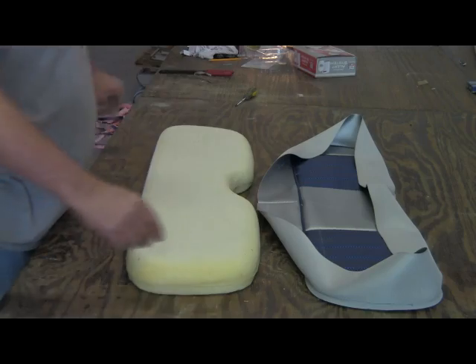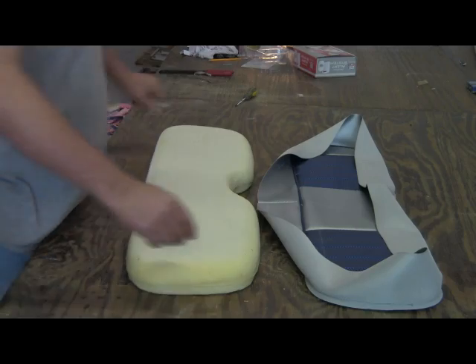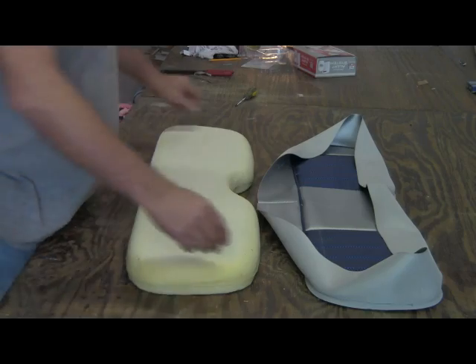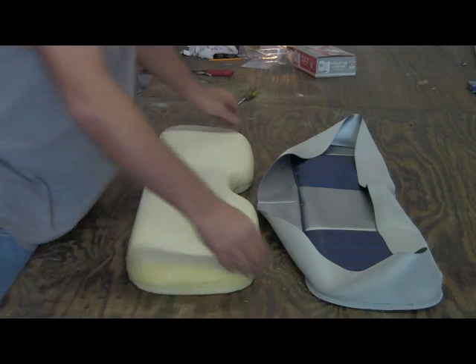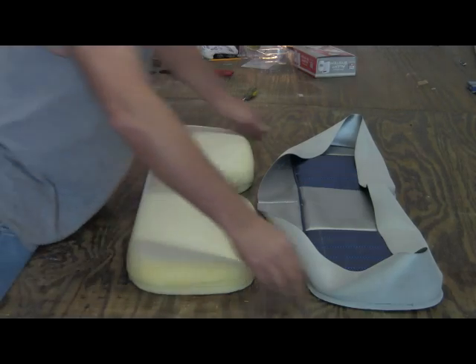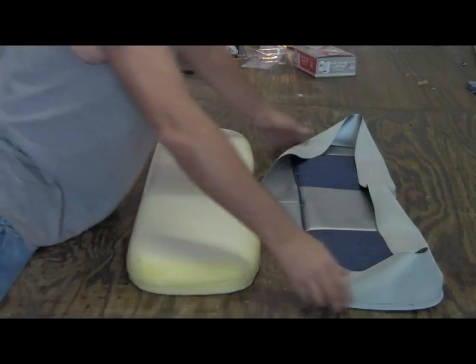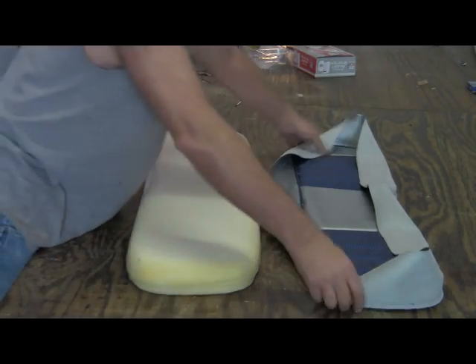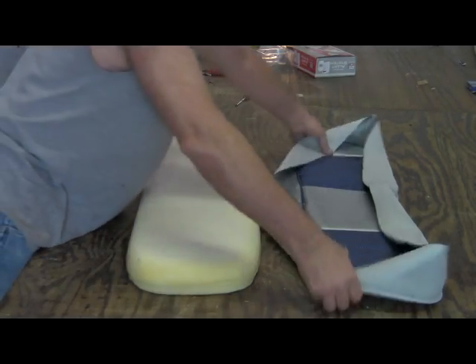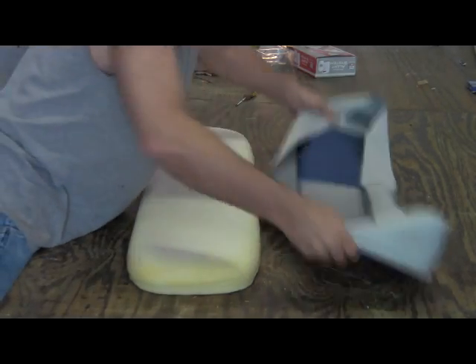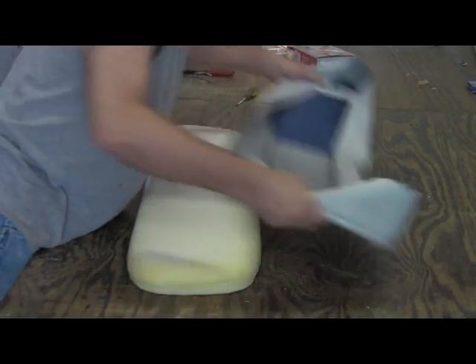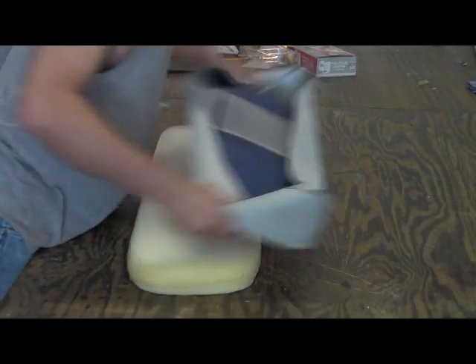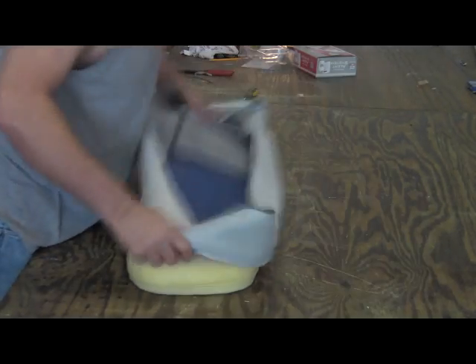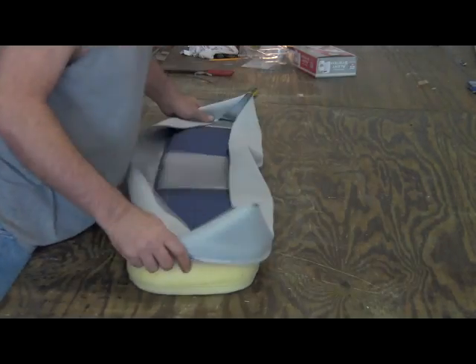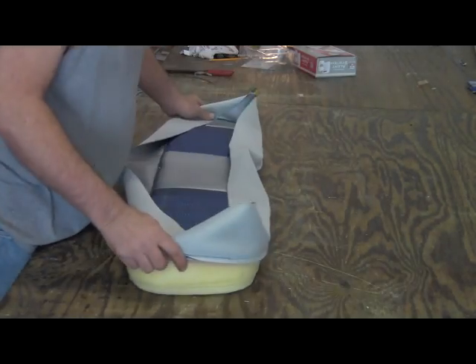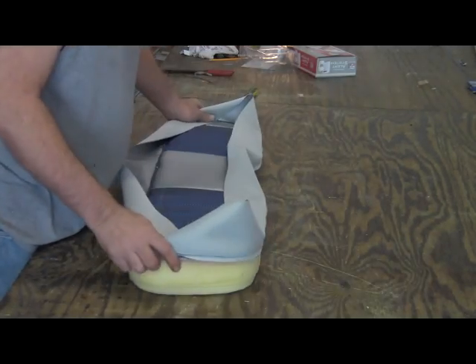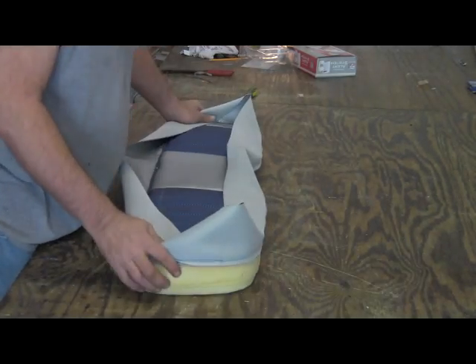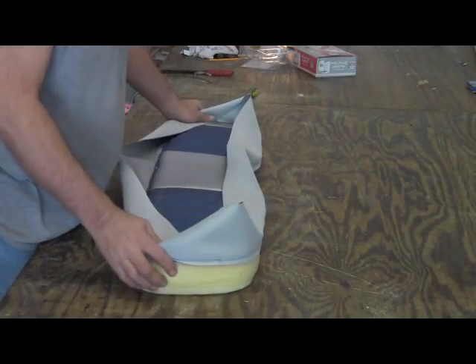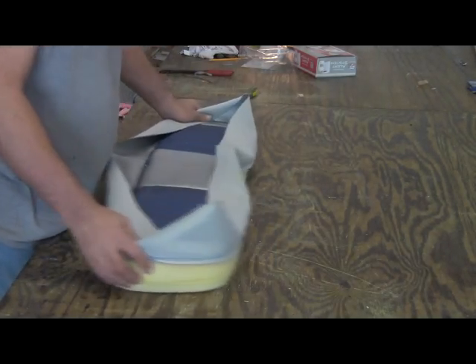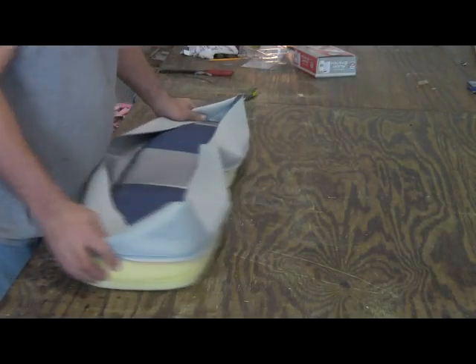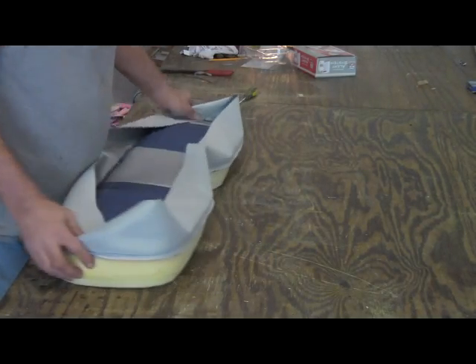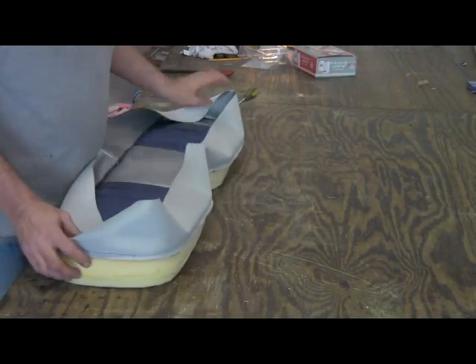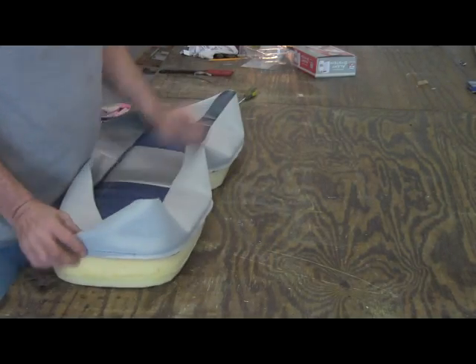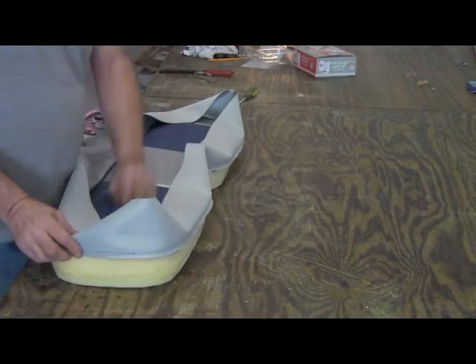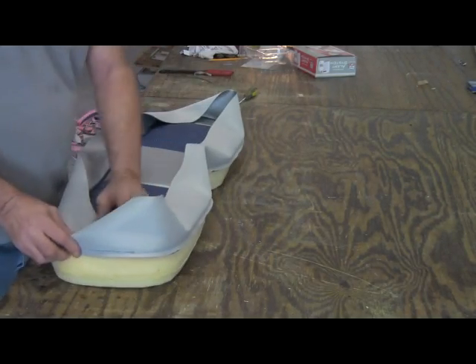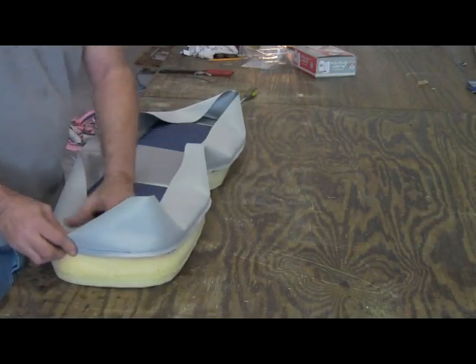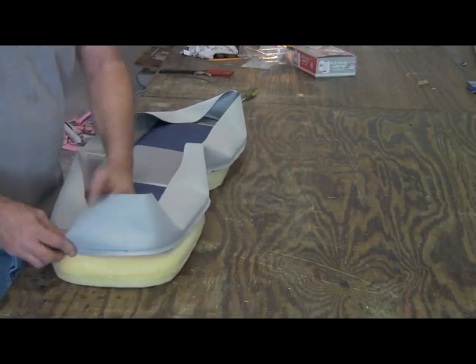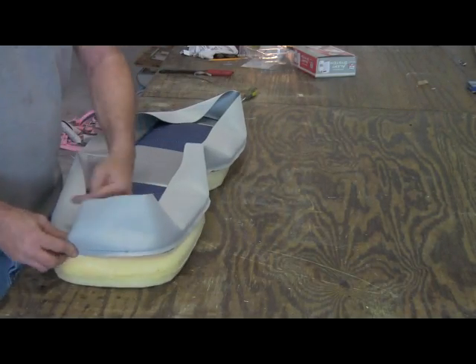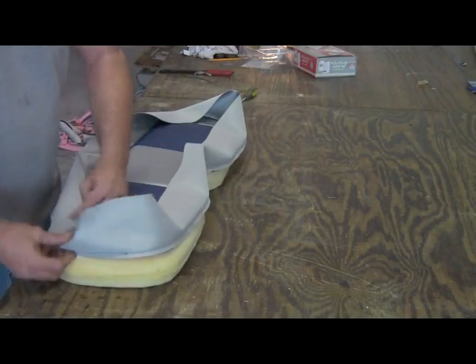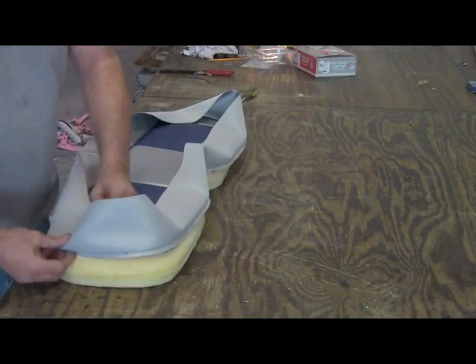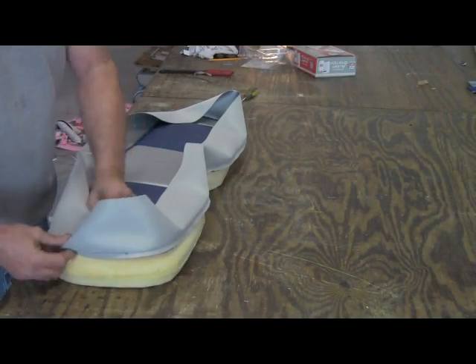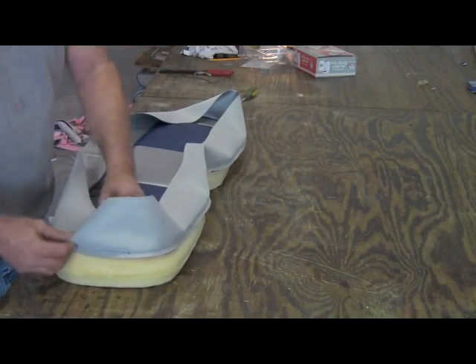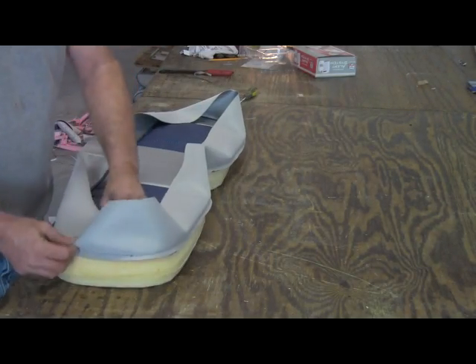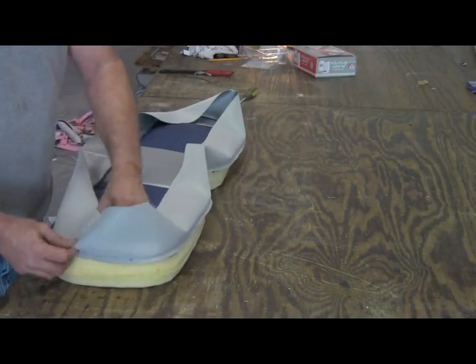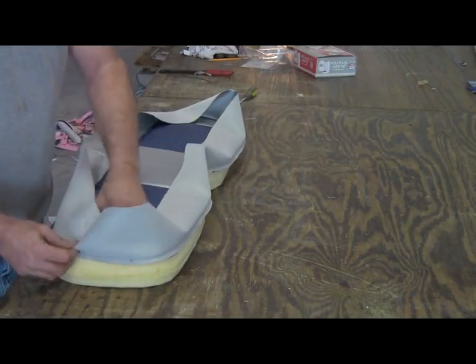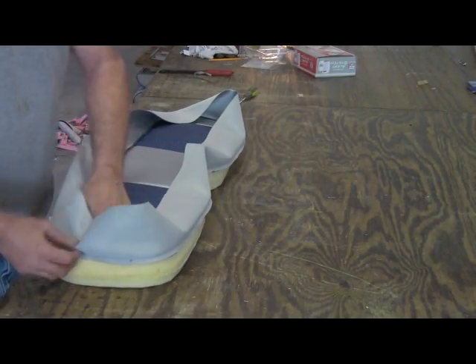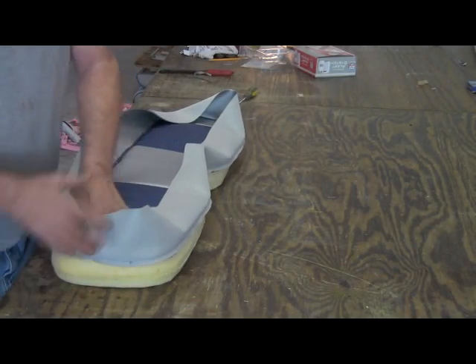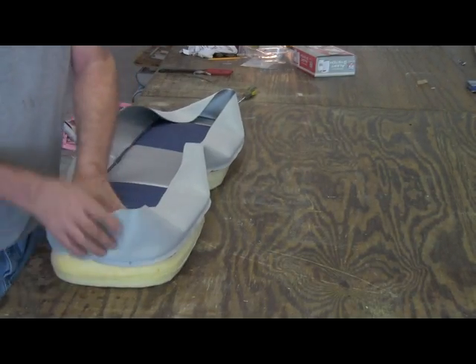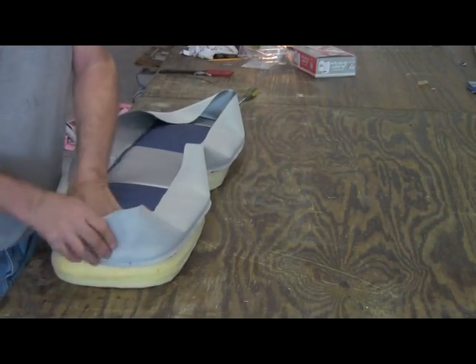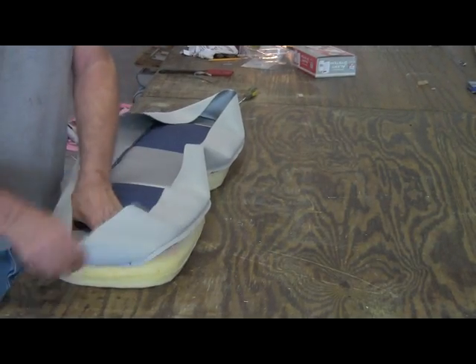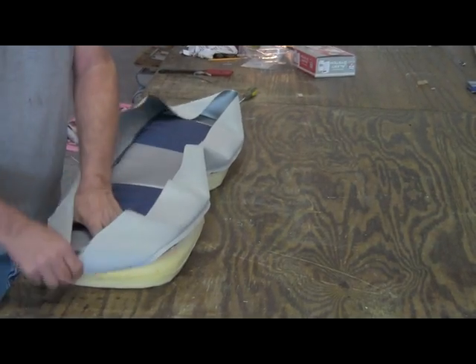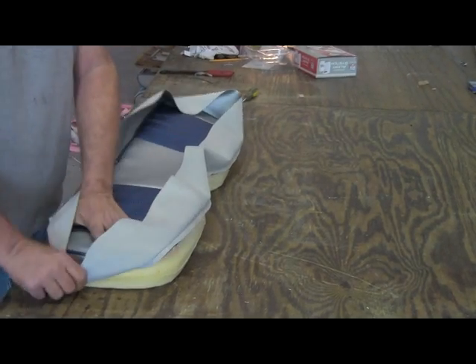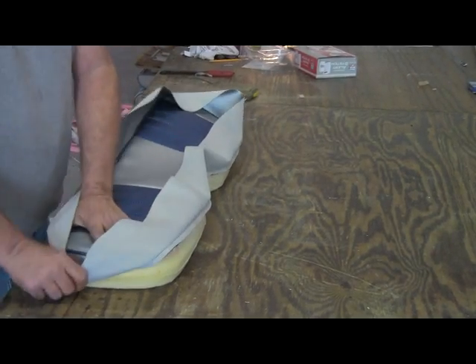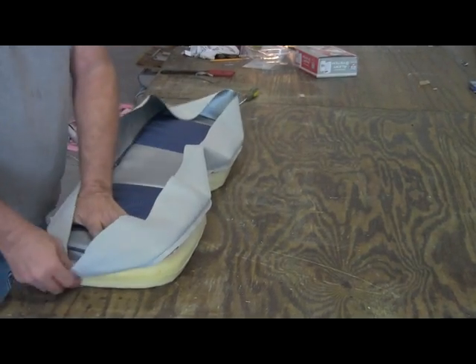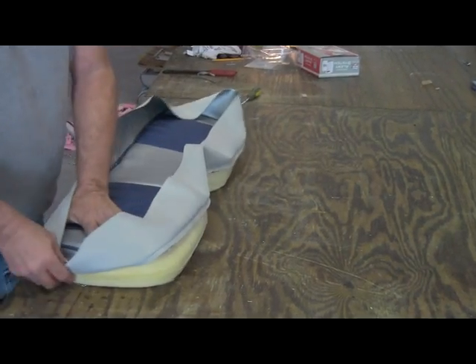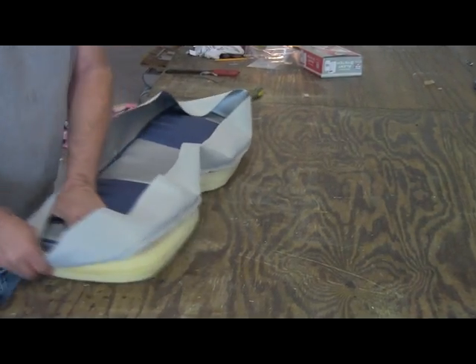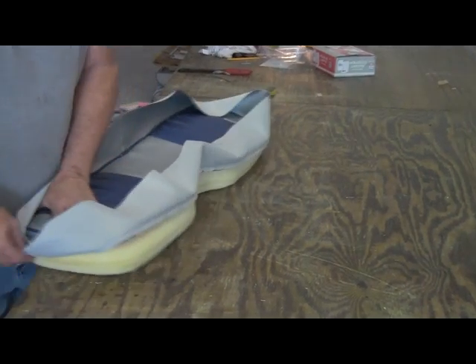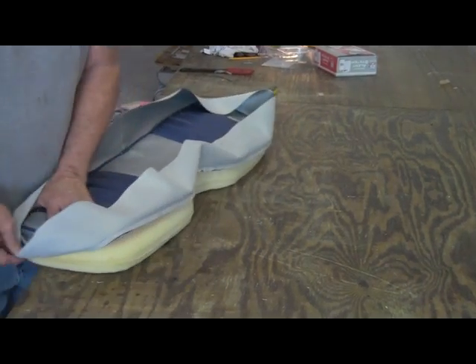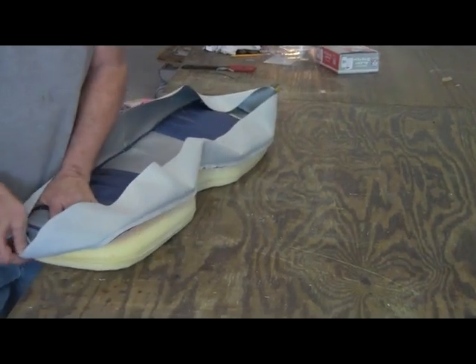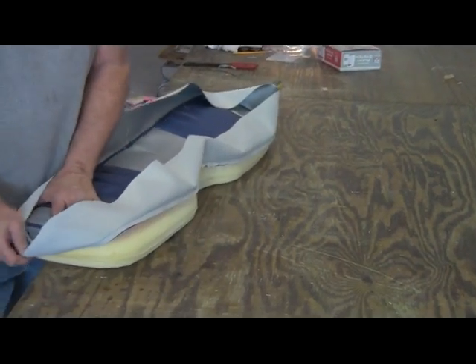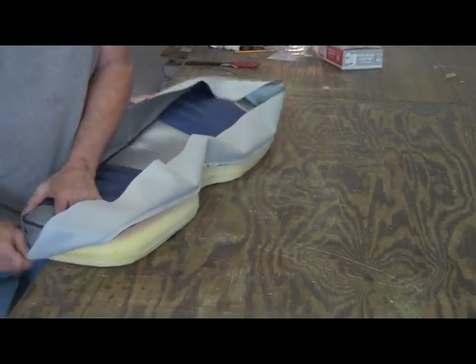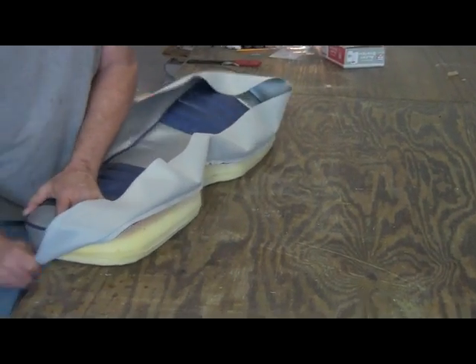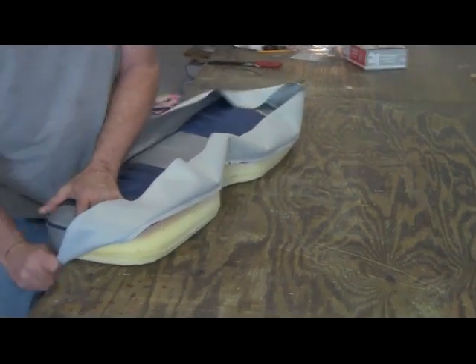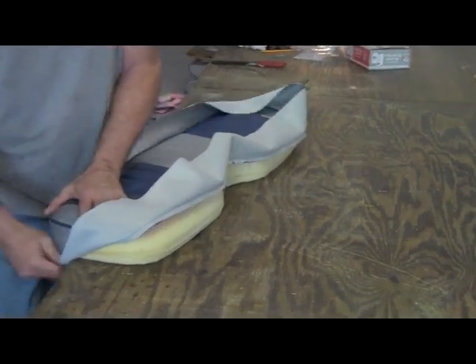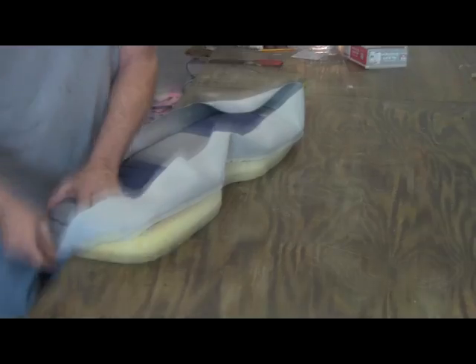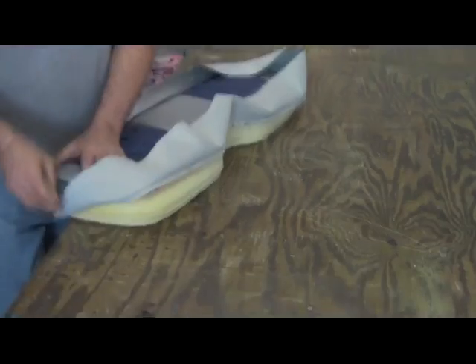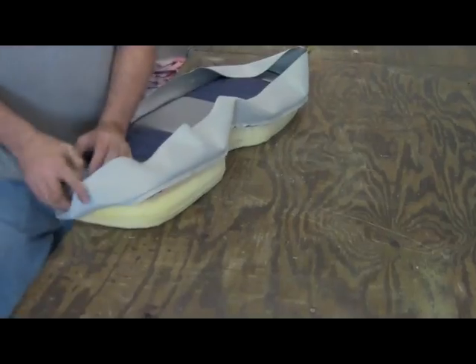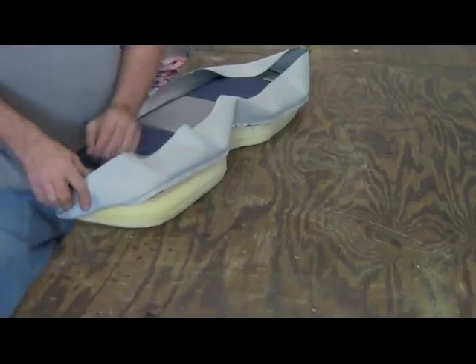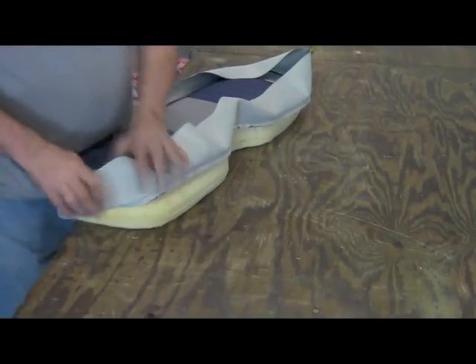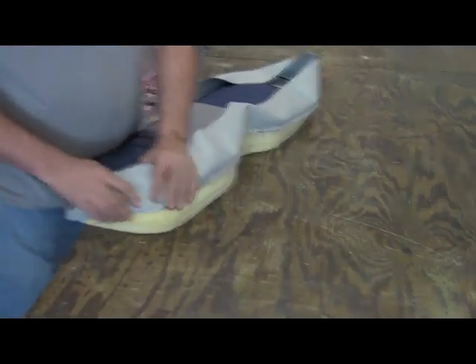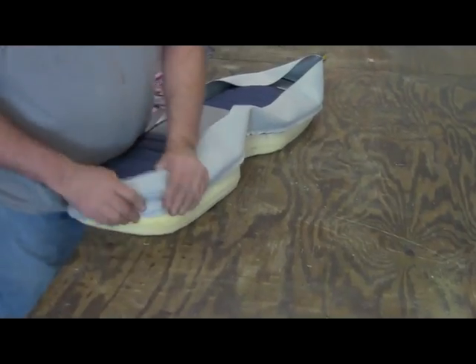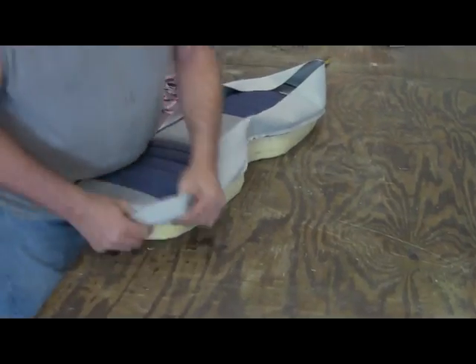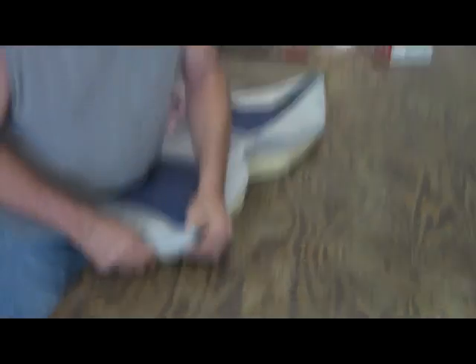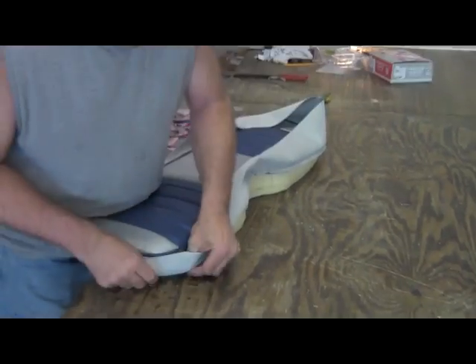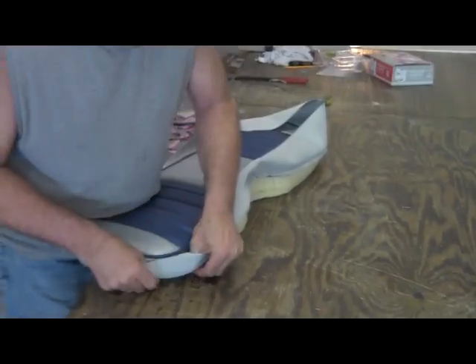This is the final step. I'm going to staple this down, and if we've done anything right, it'll fit.